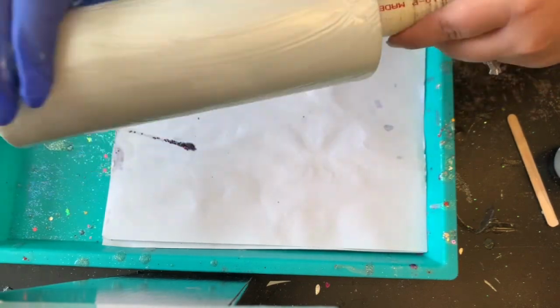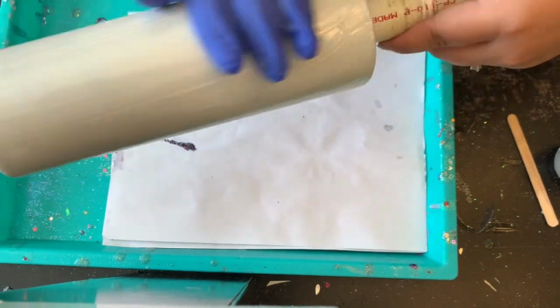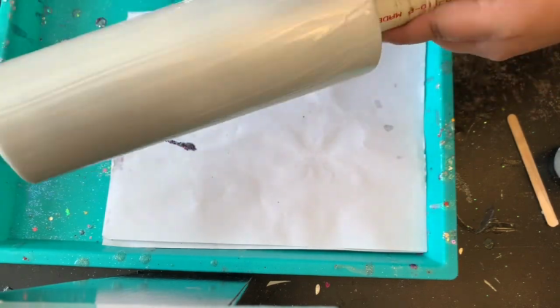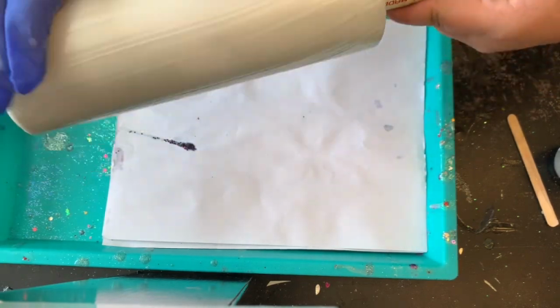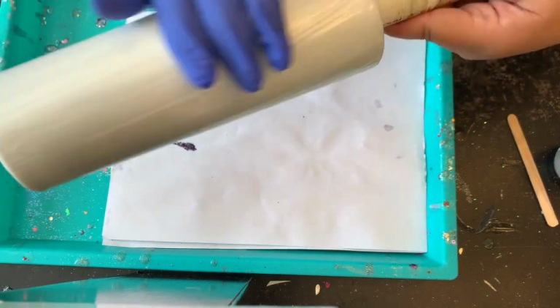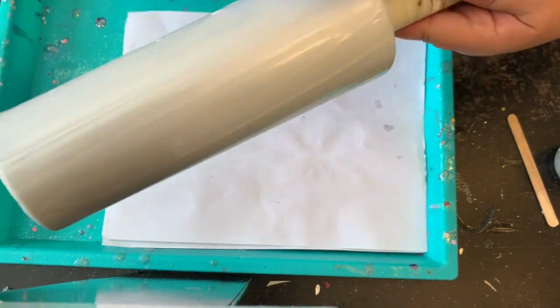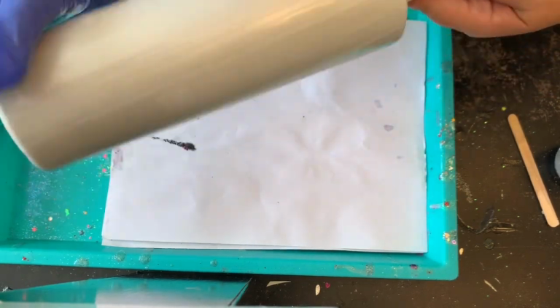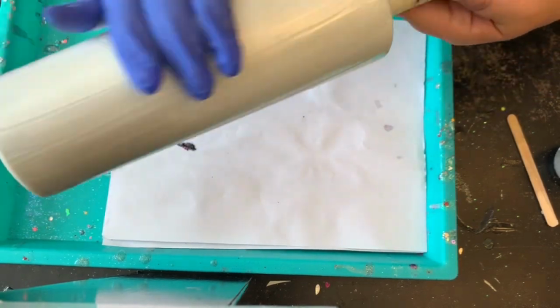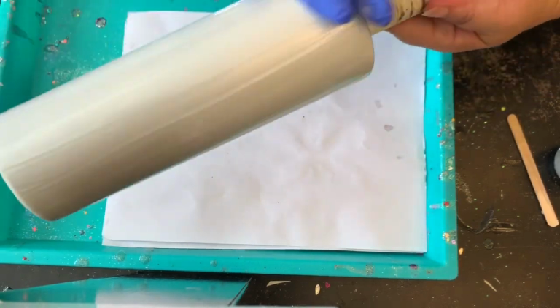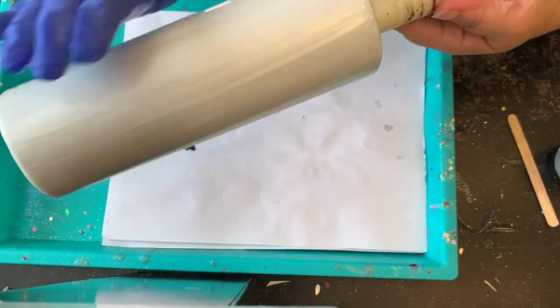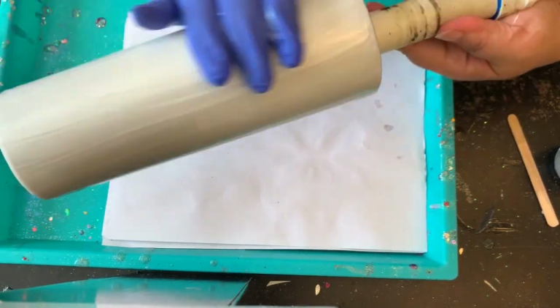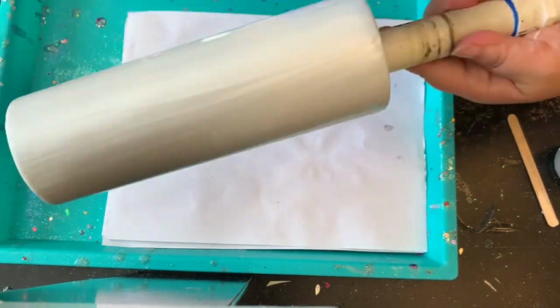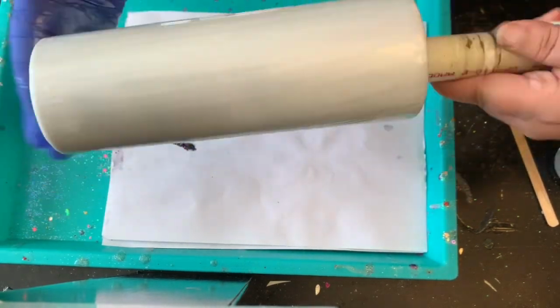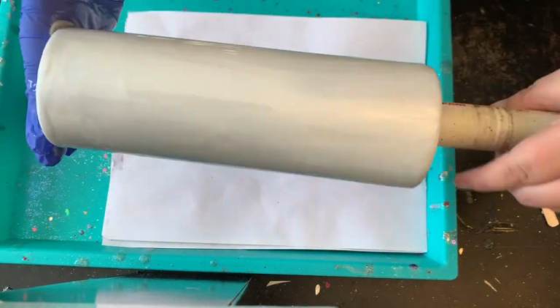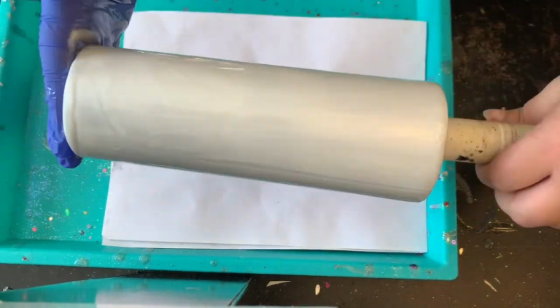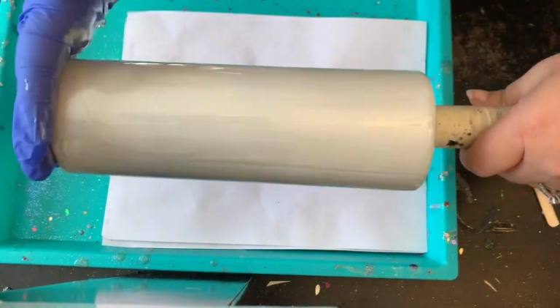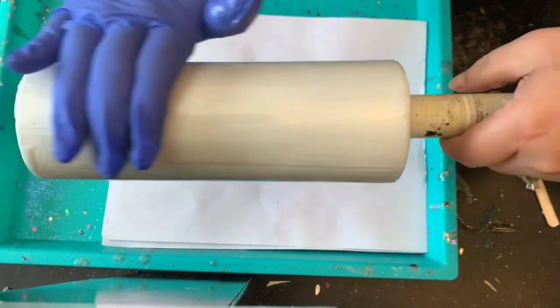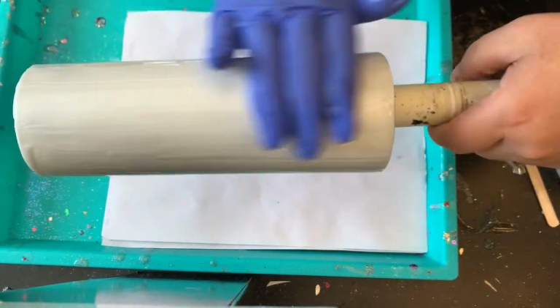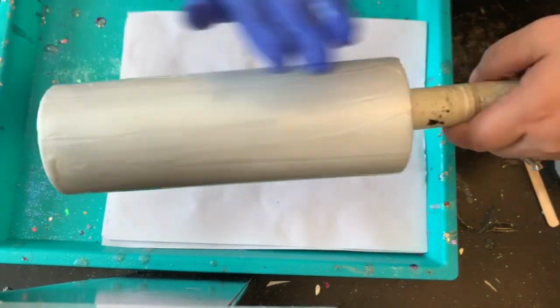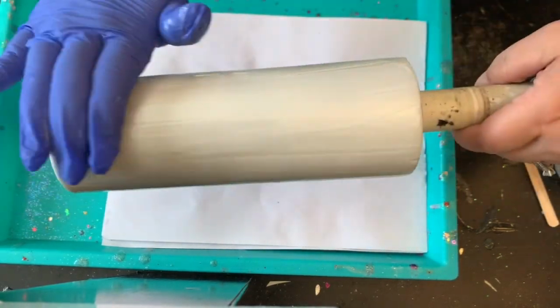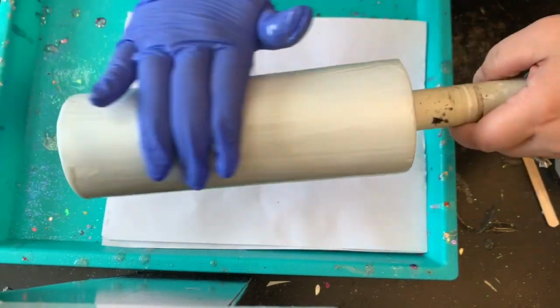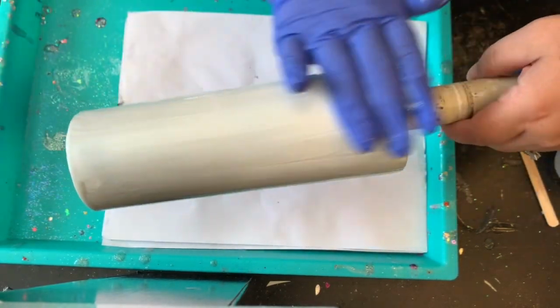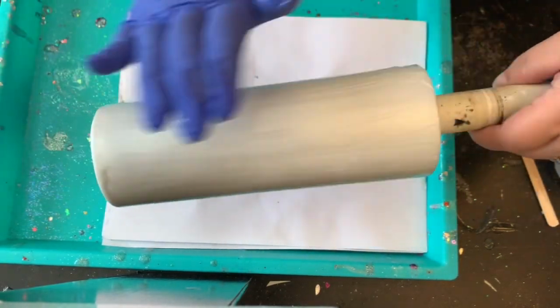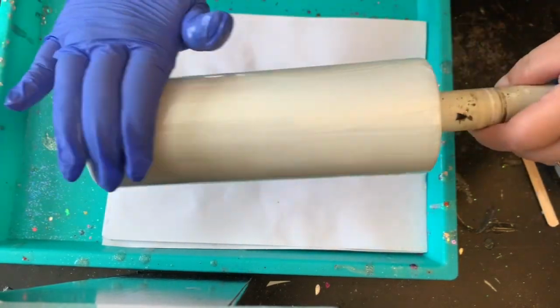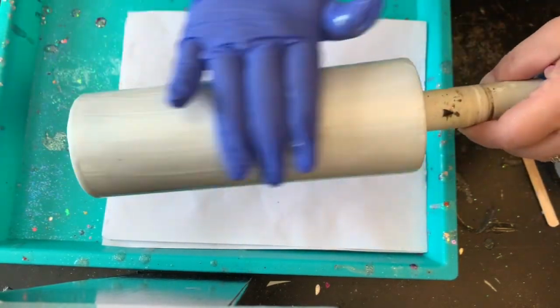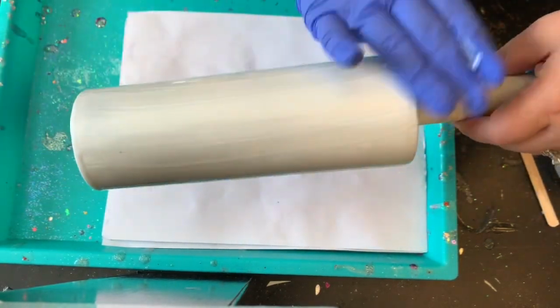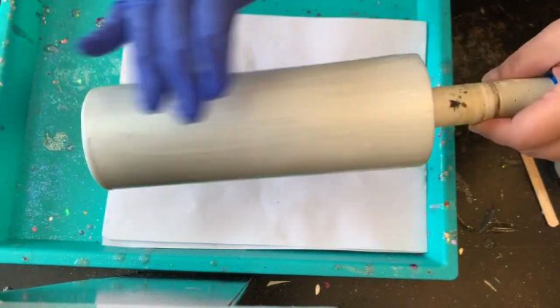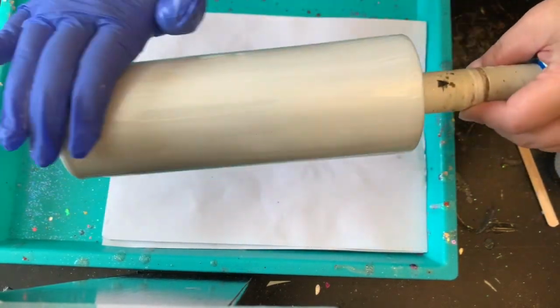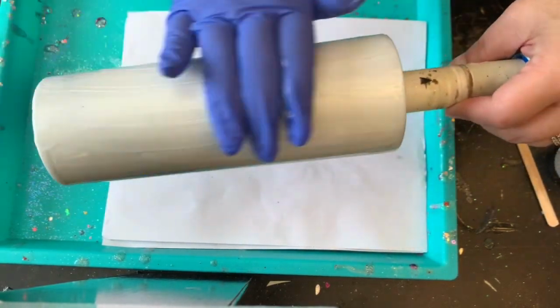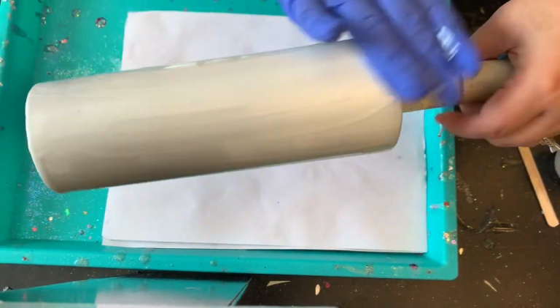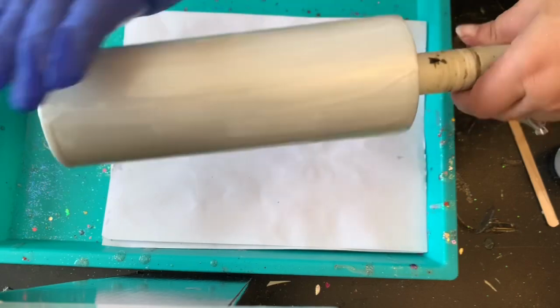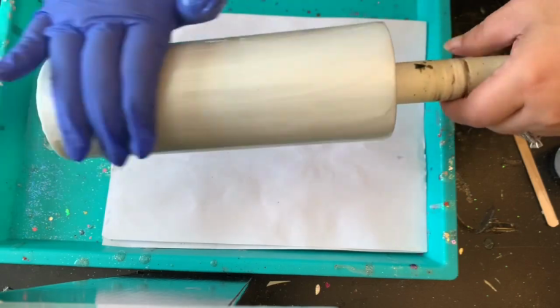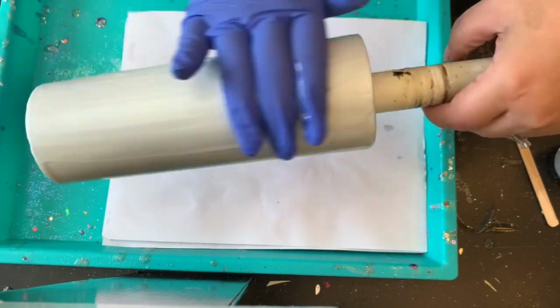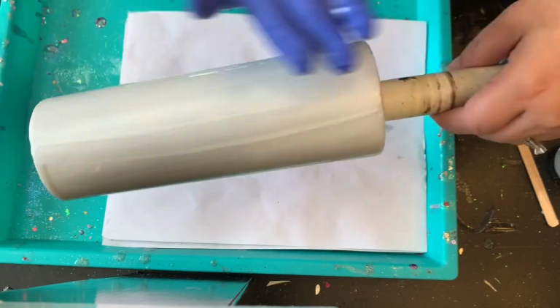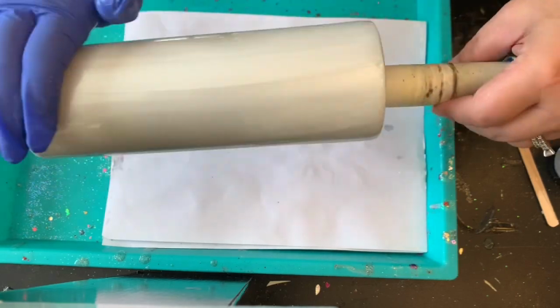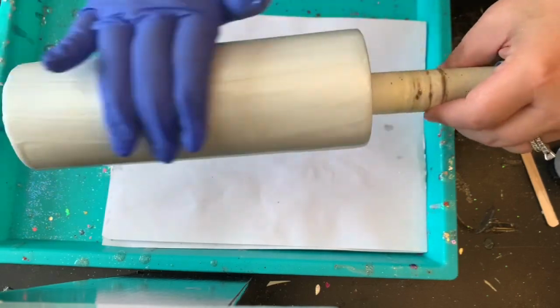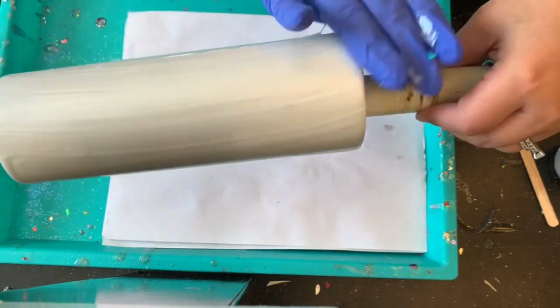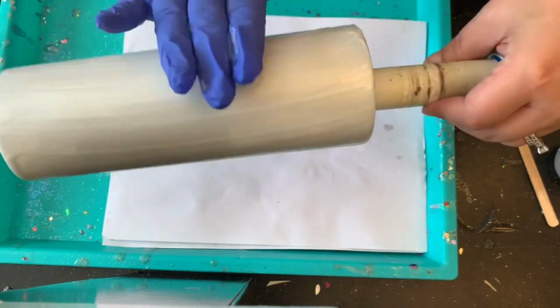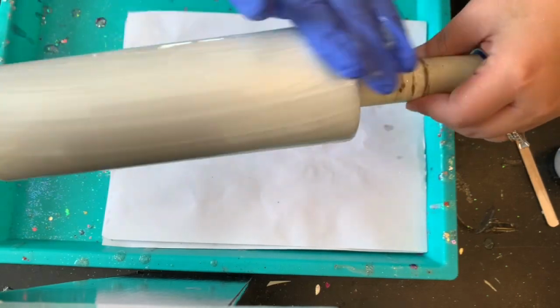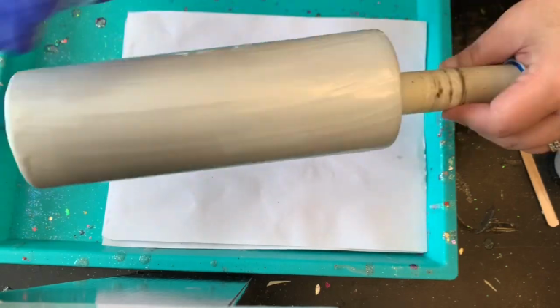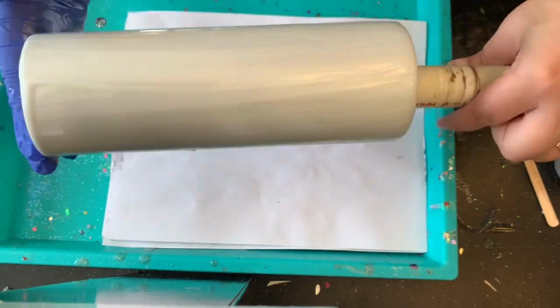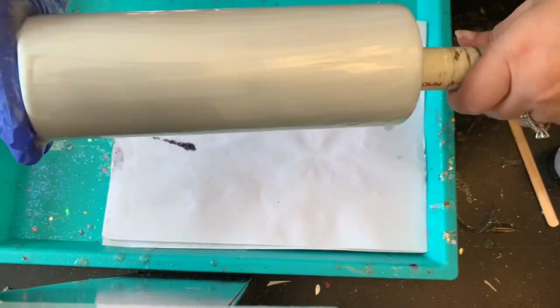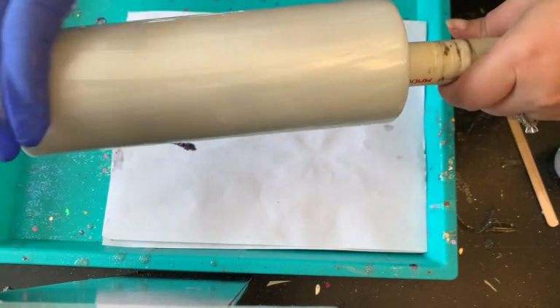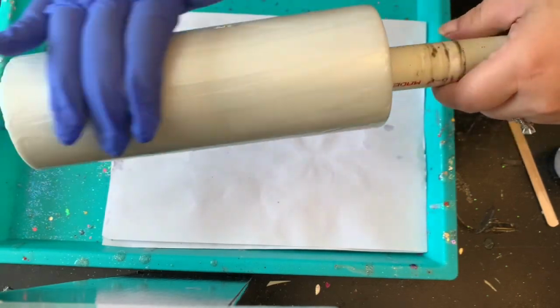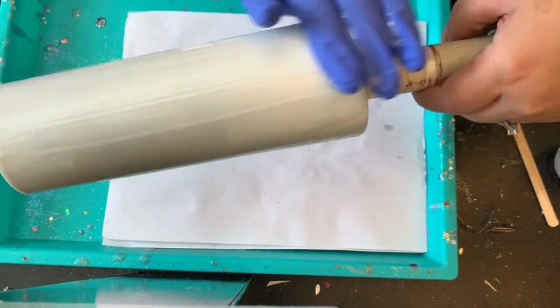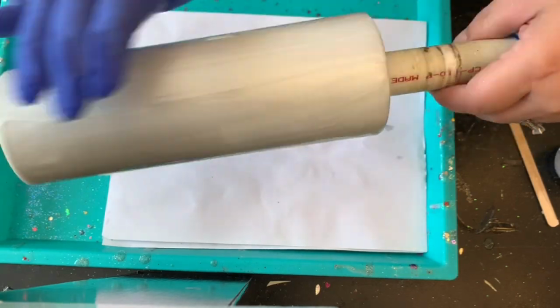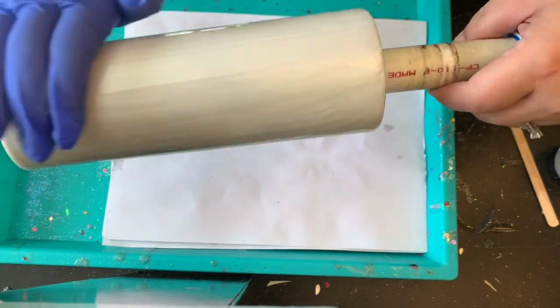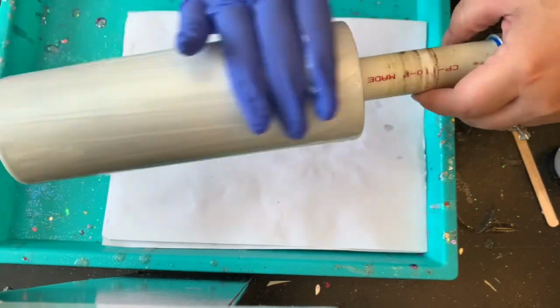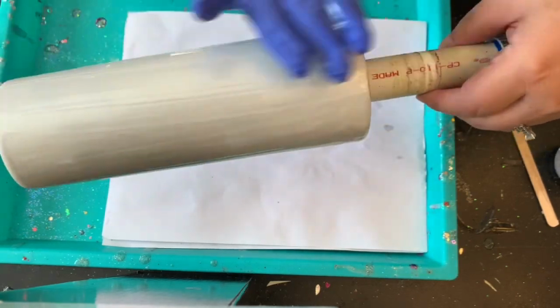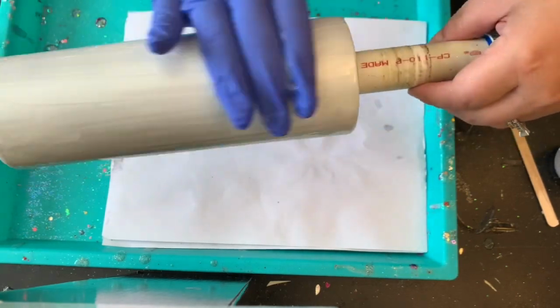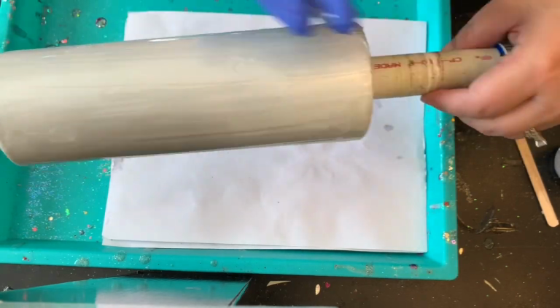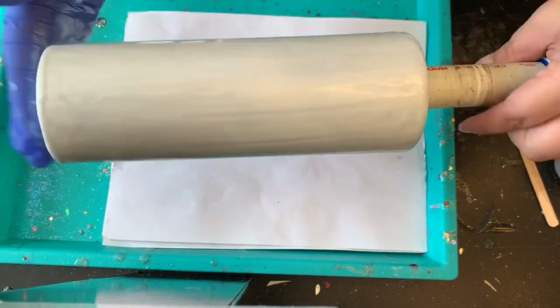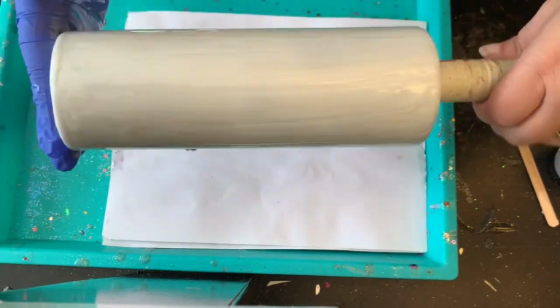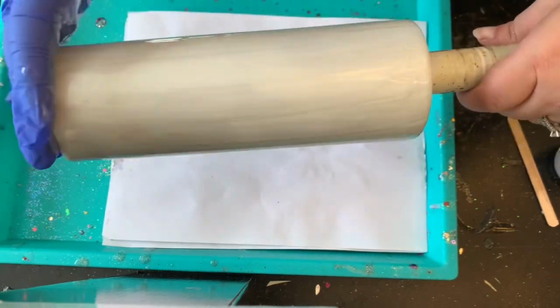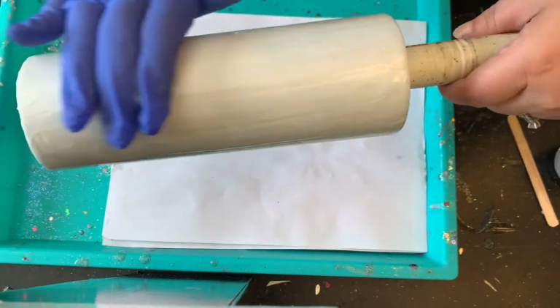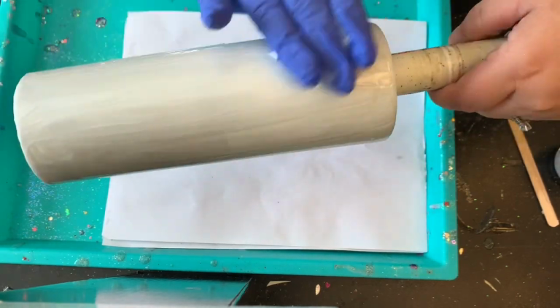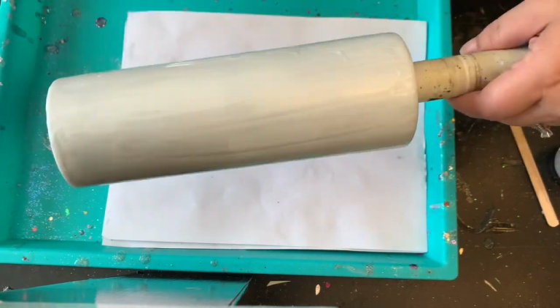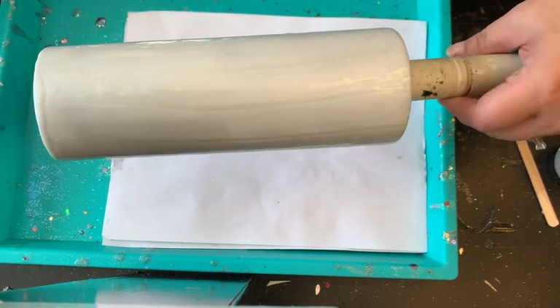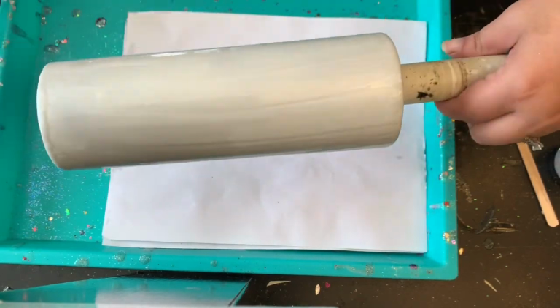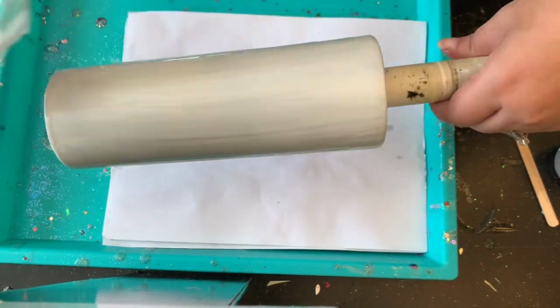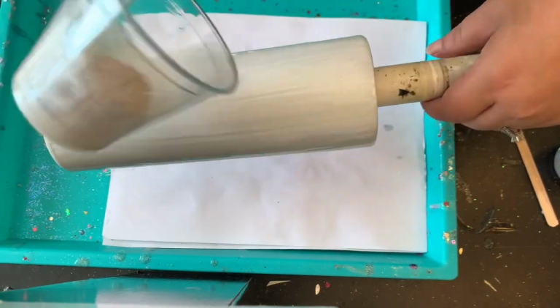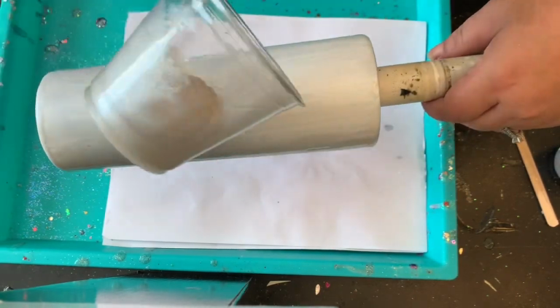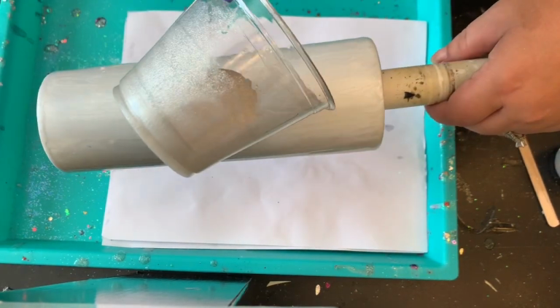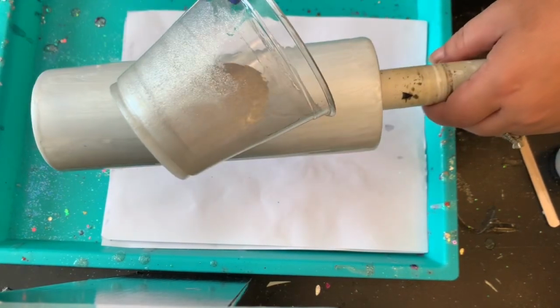Now I'm going to put that on my turner for about an hour and a half to two hours, just until the epoxy has set up and it's still very sticky.